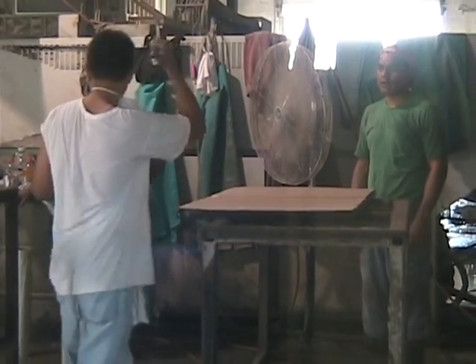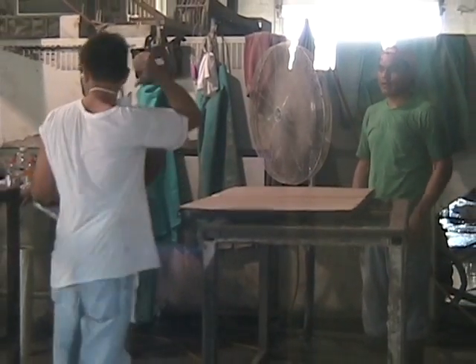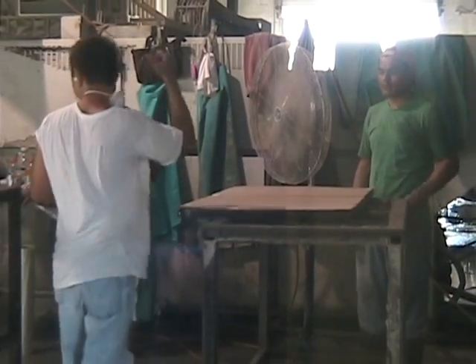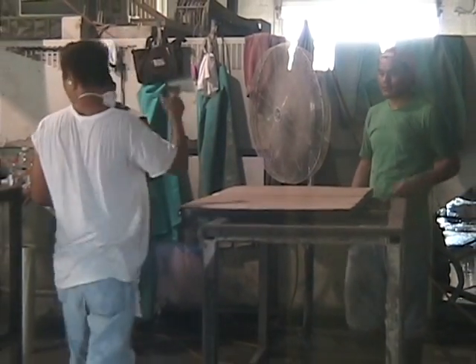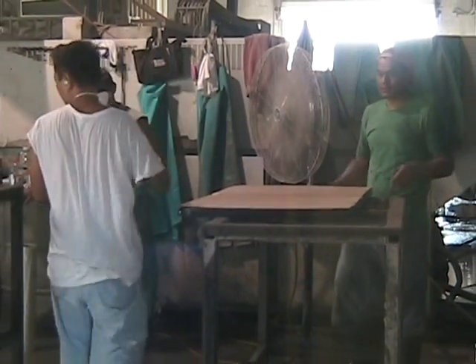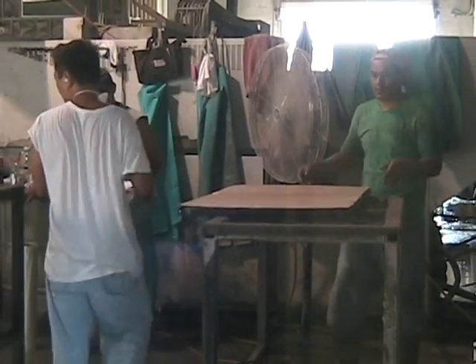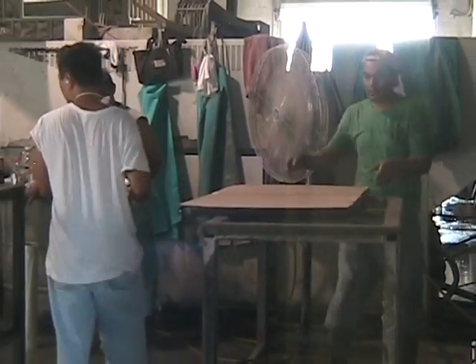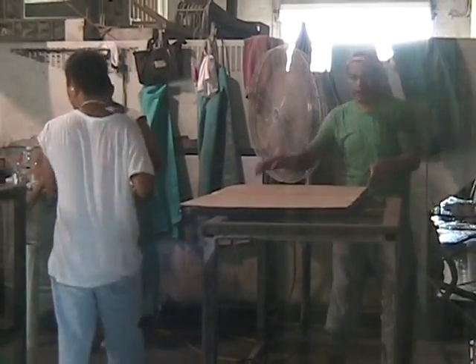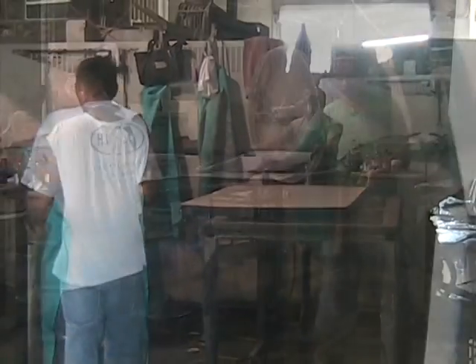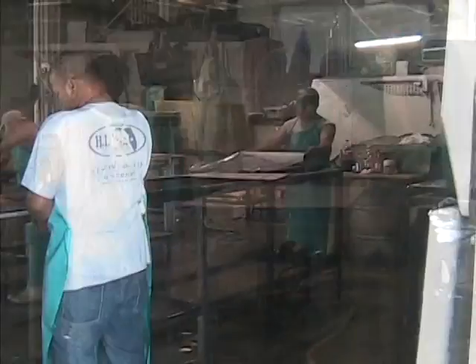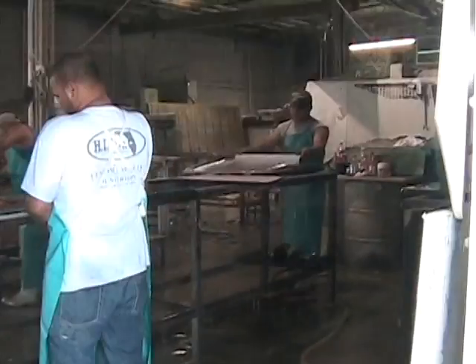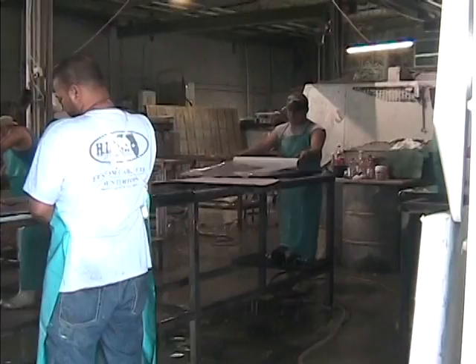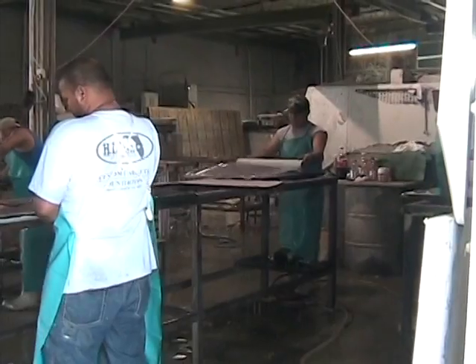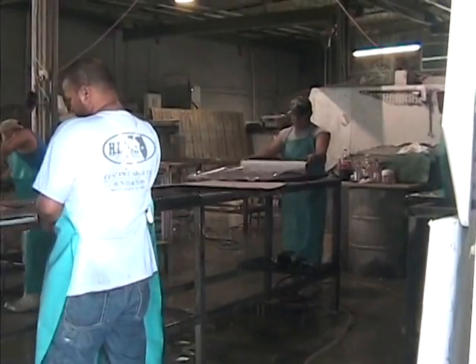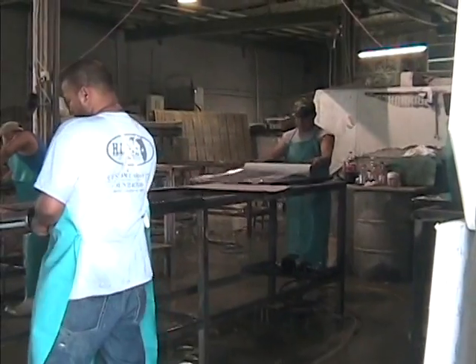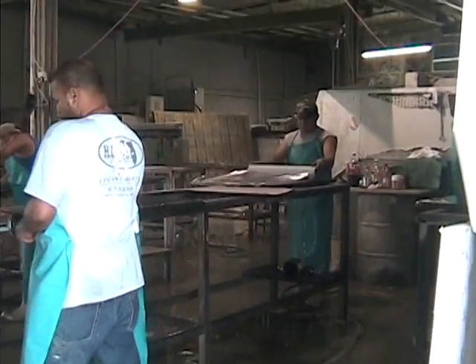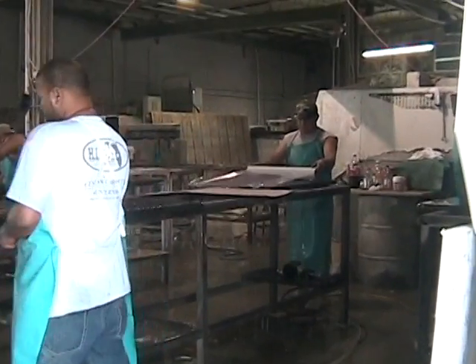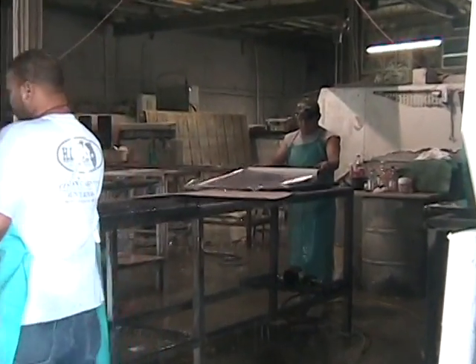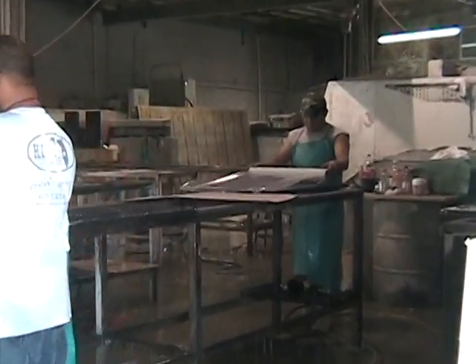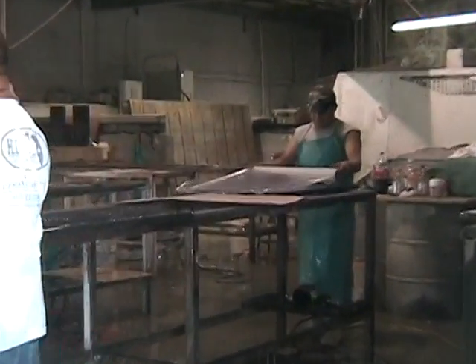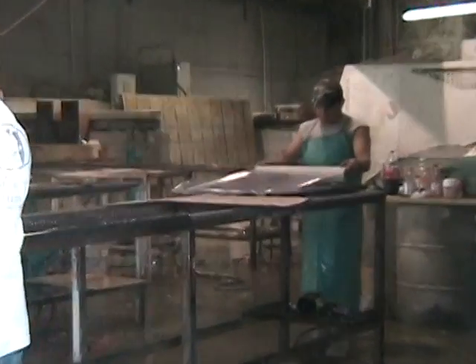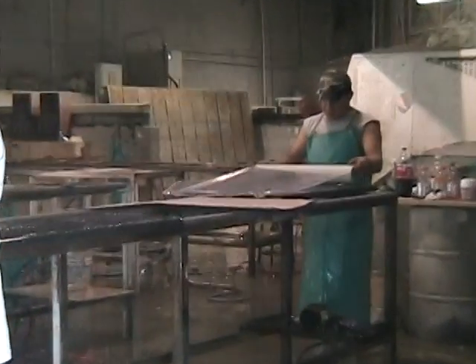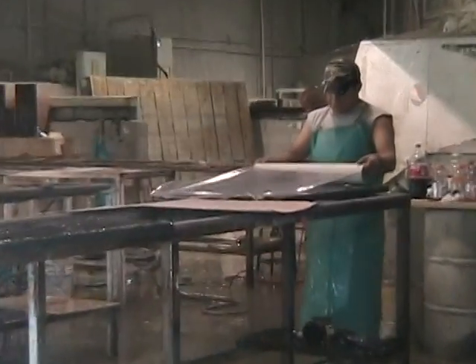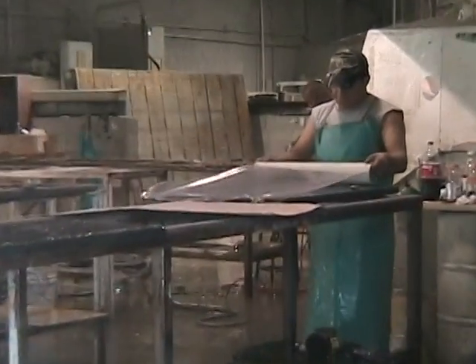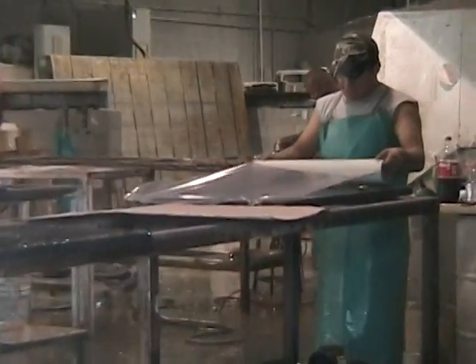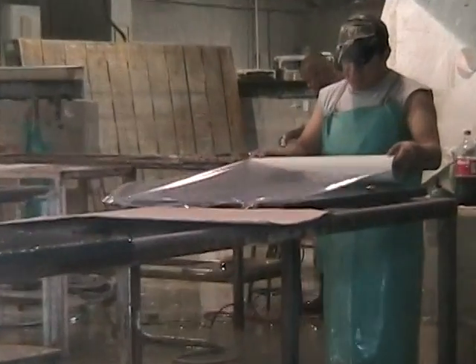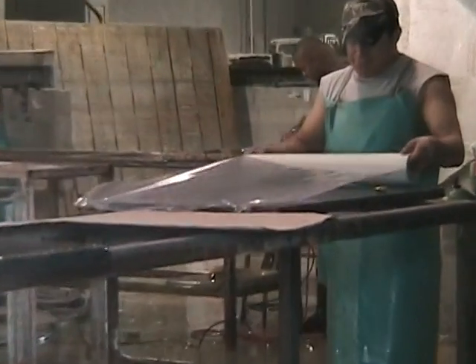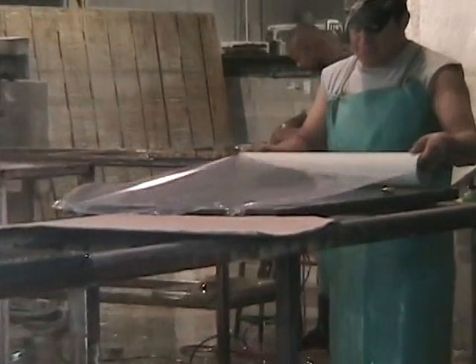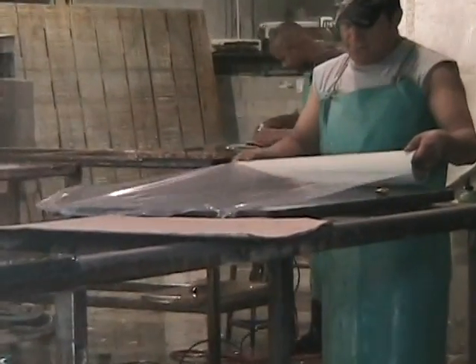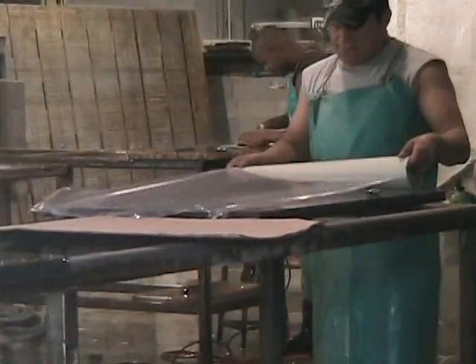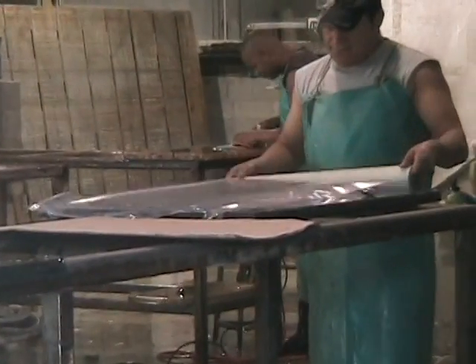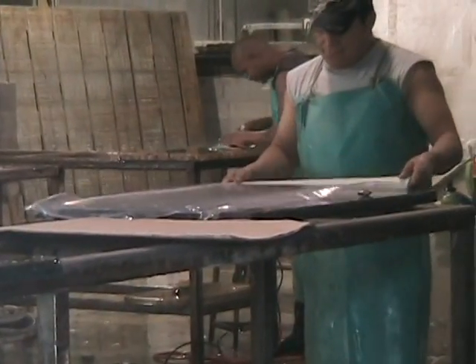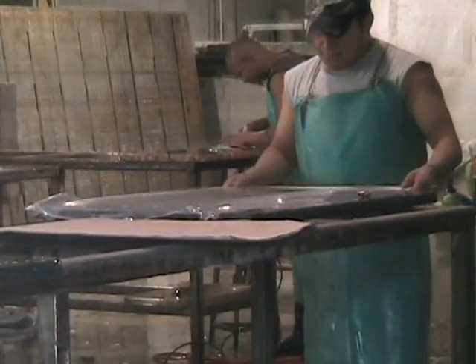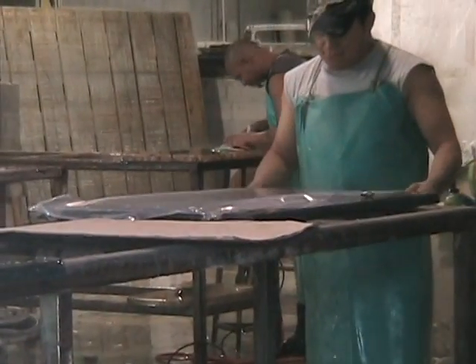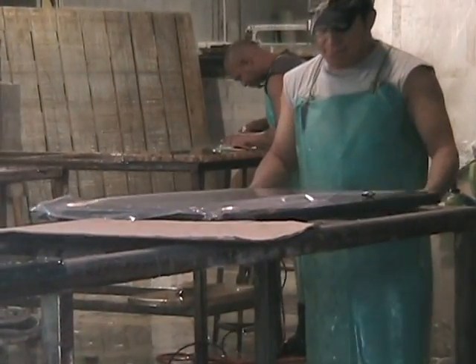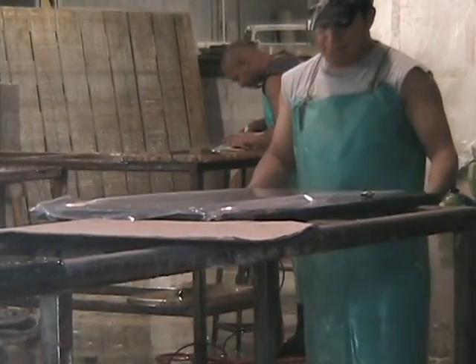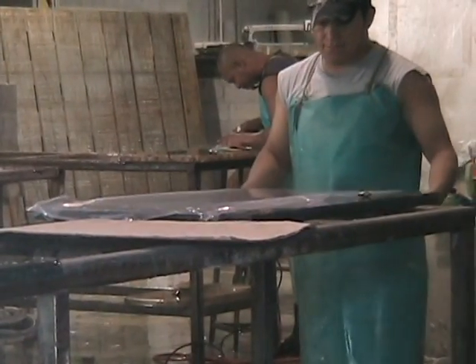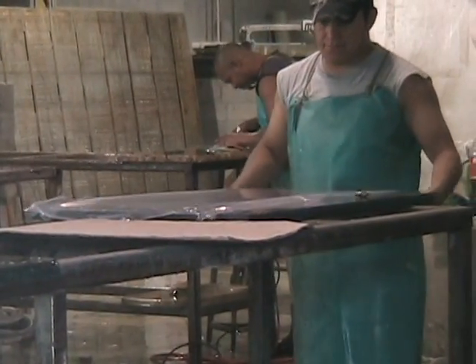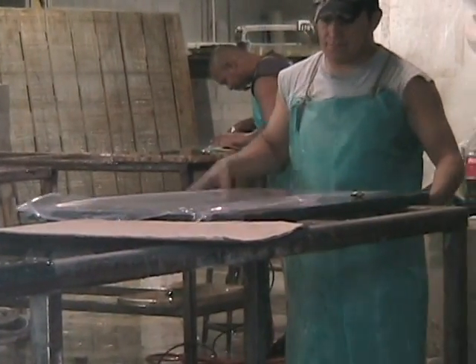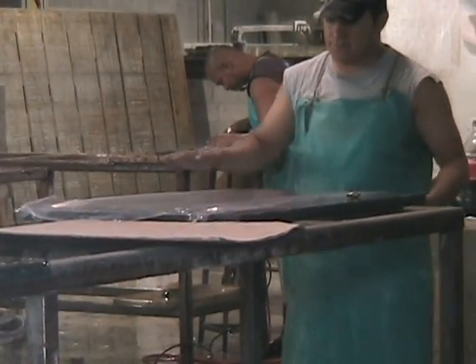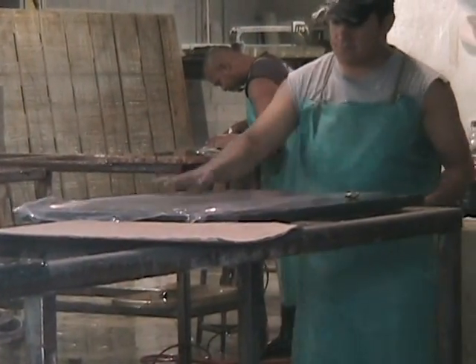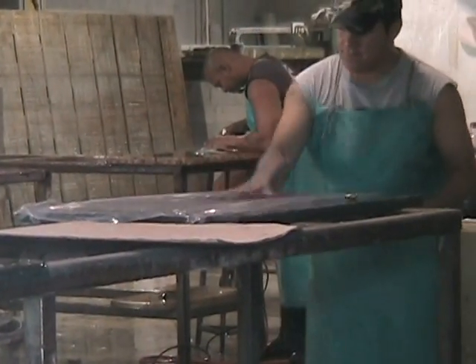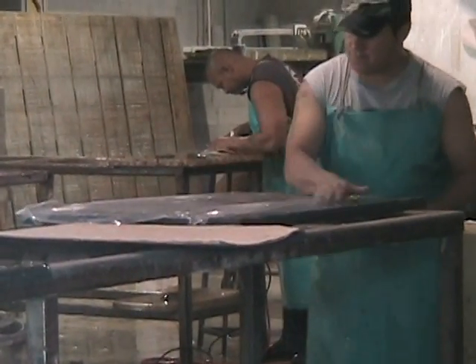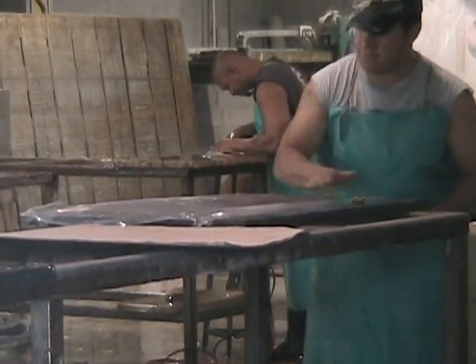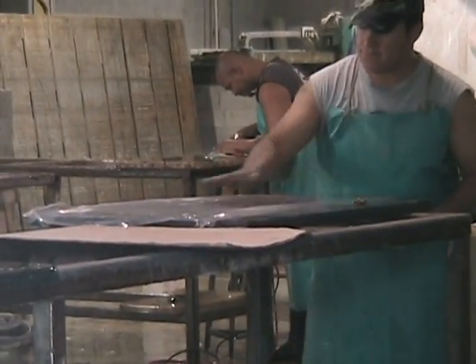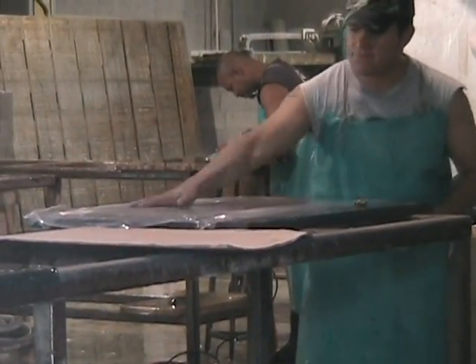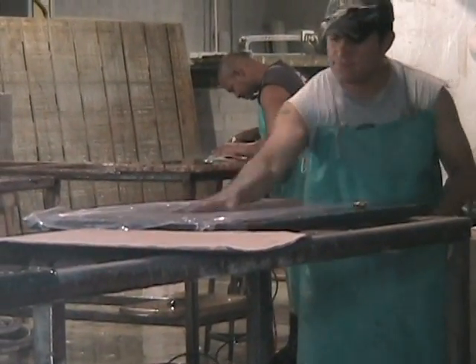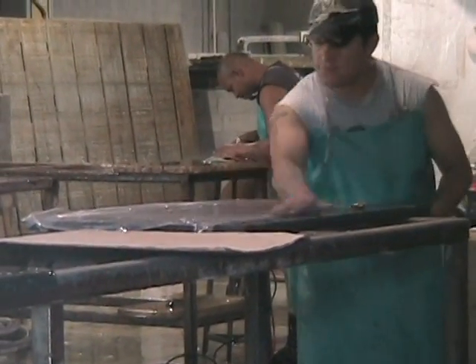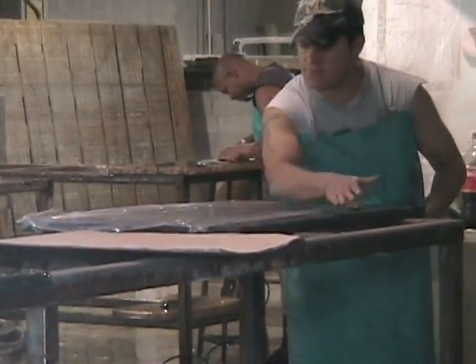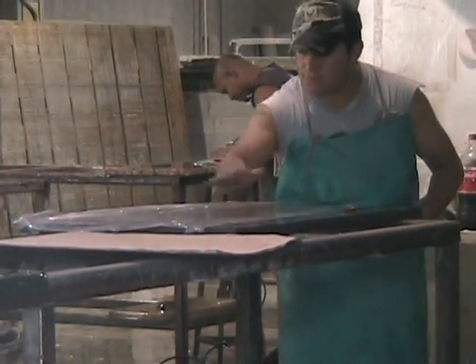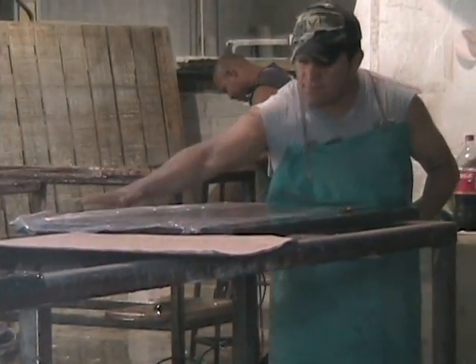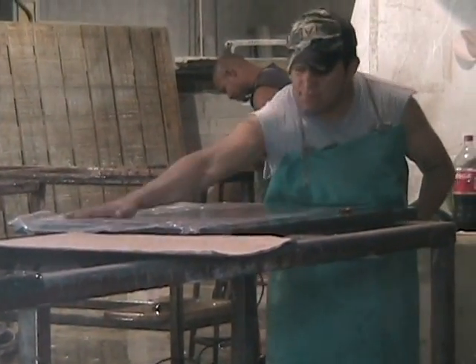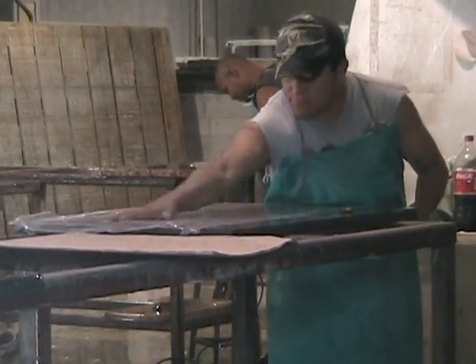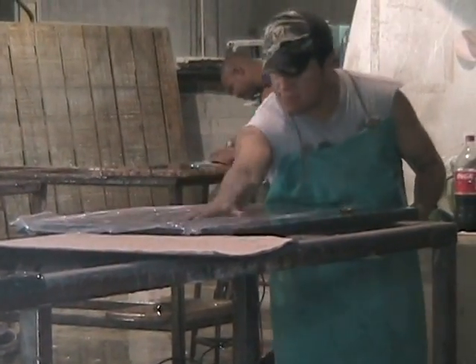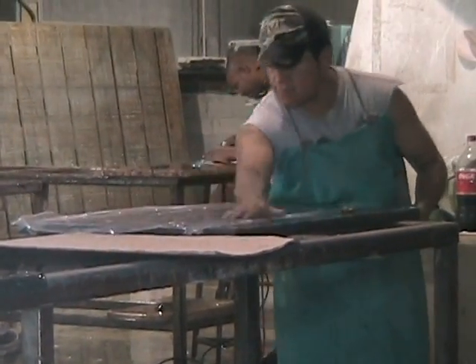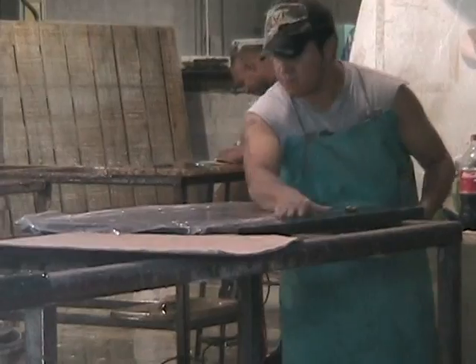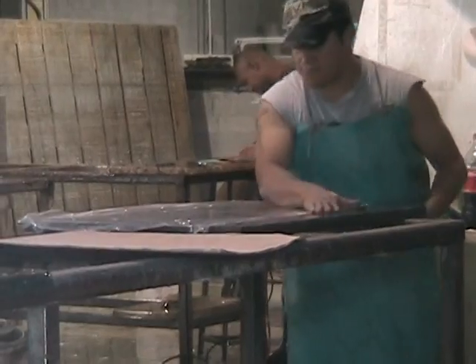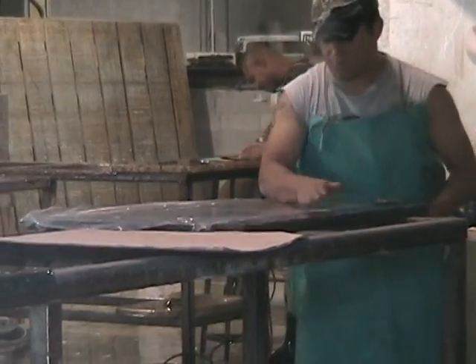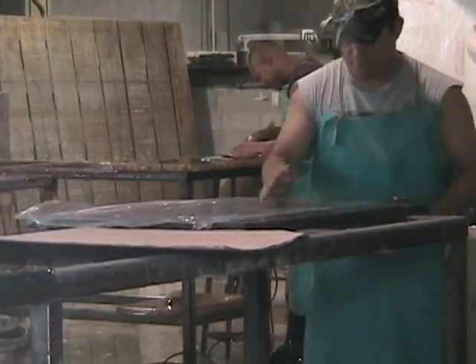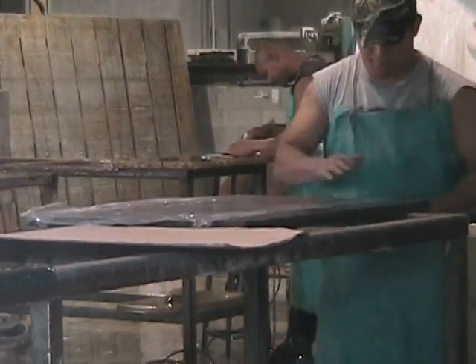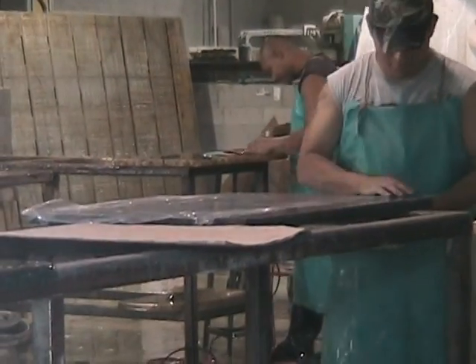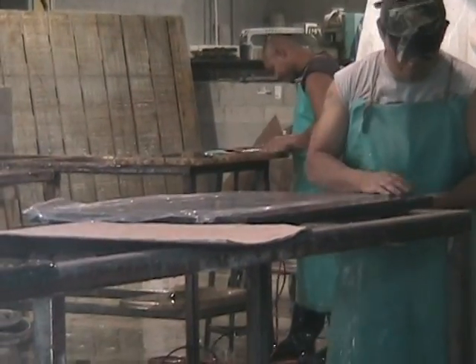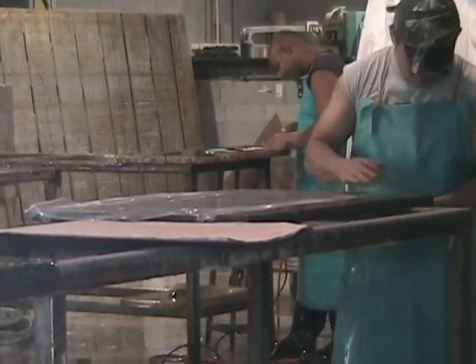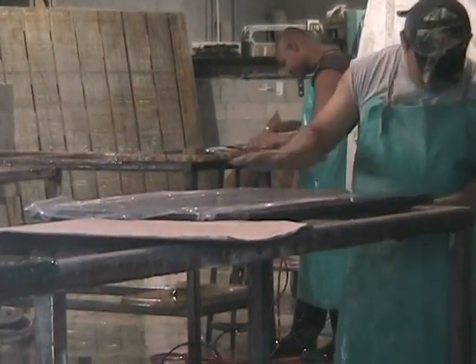Once approved, the completed granite countertop is wrapped in preparation for shipment to become part of a beautiful kitchen or bathroom.